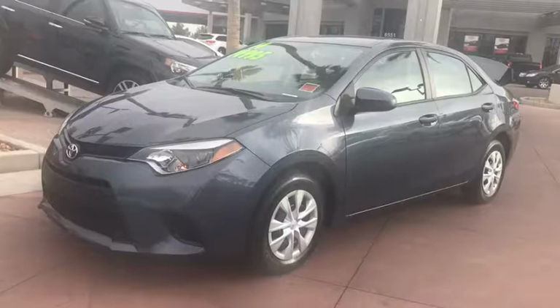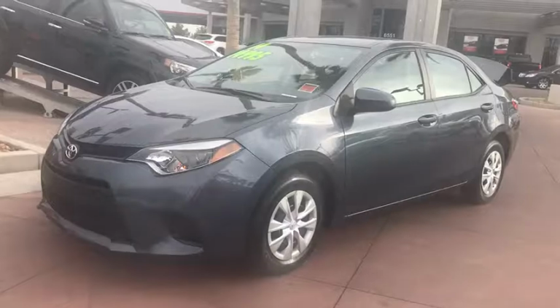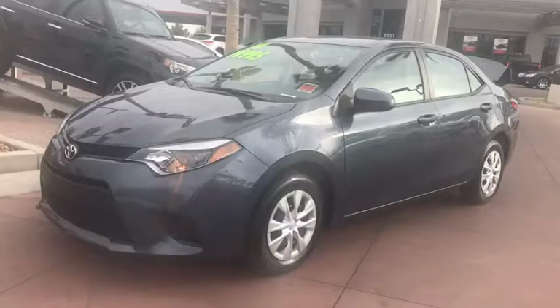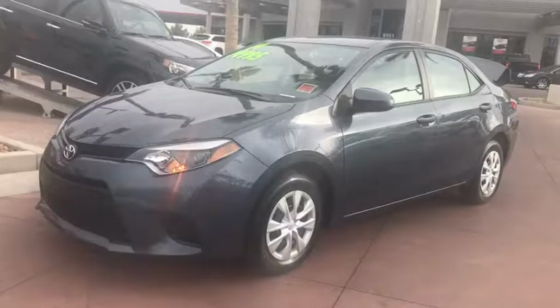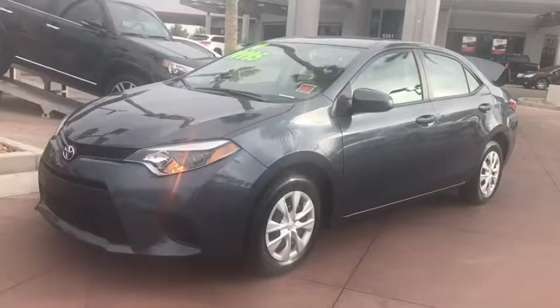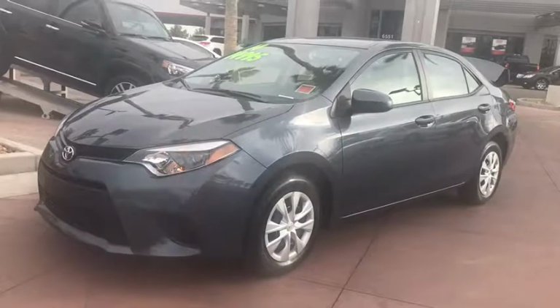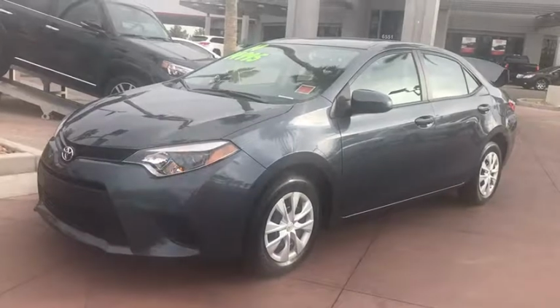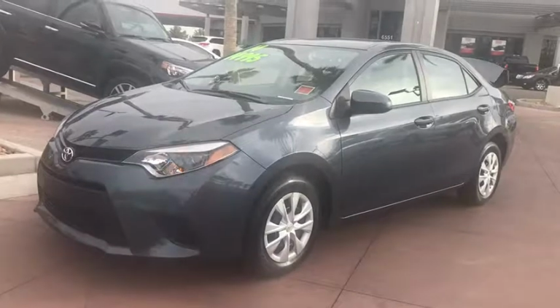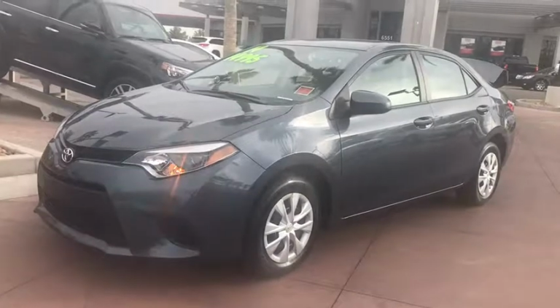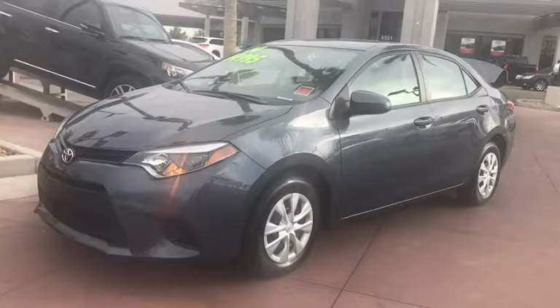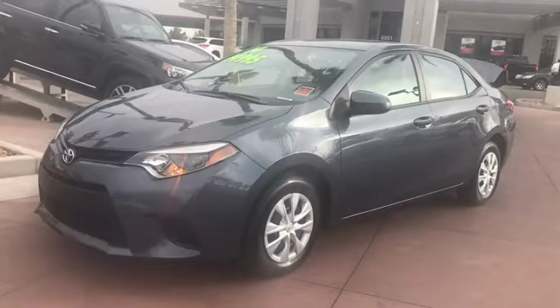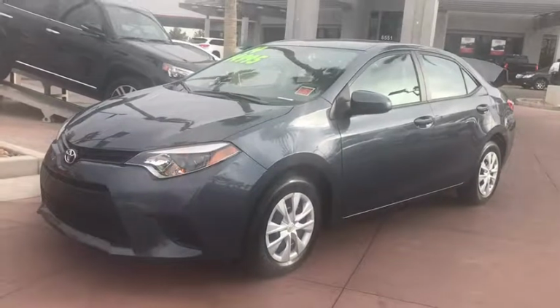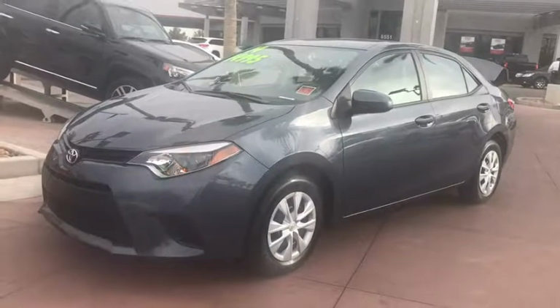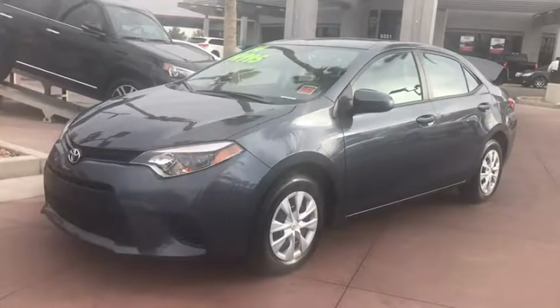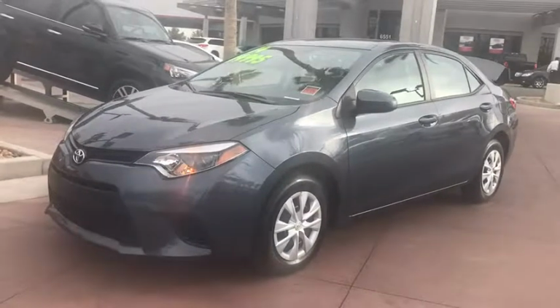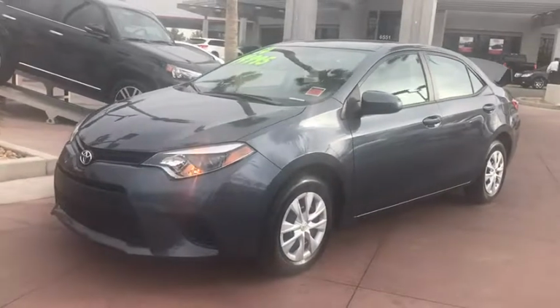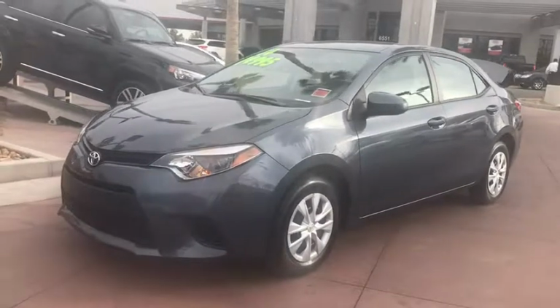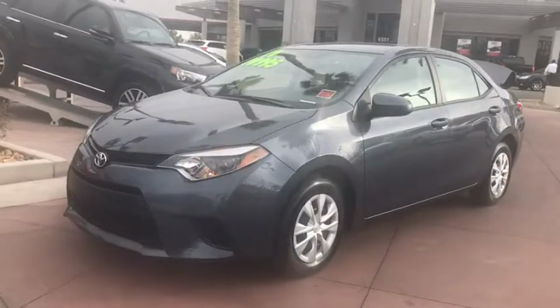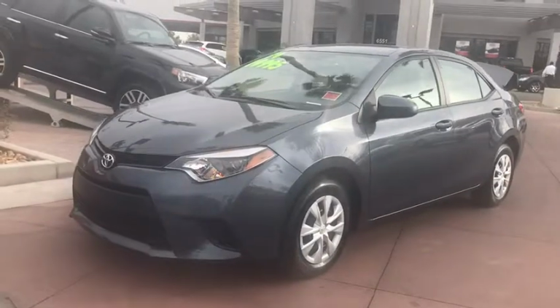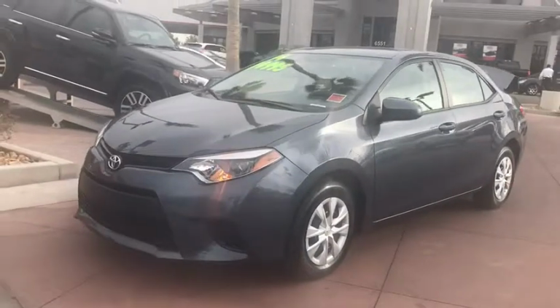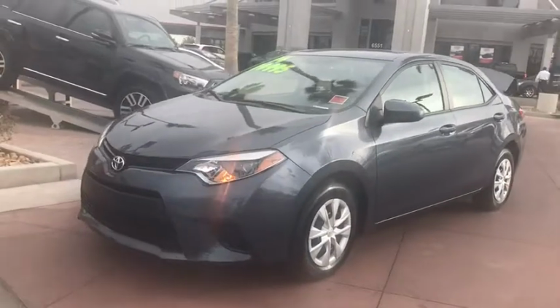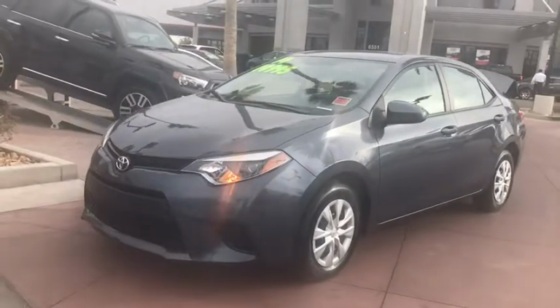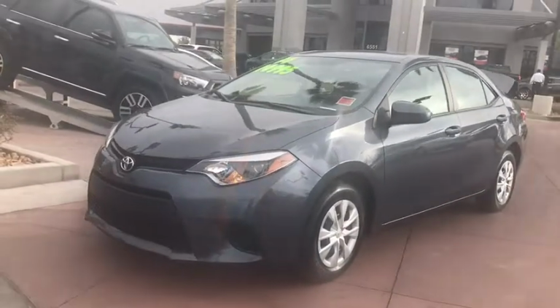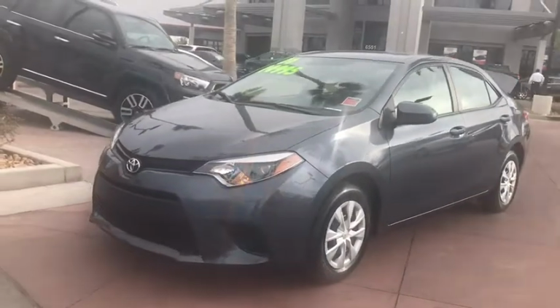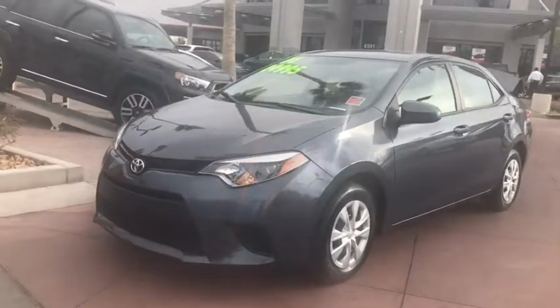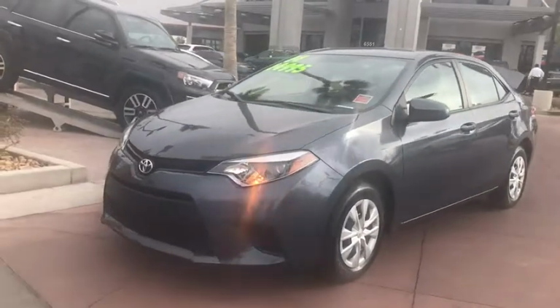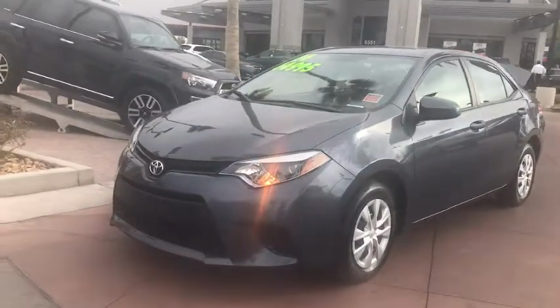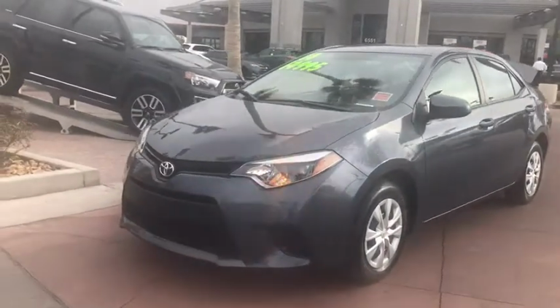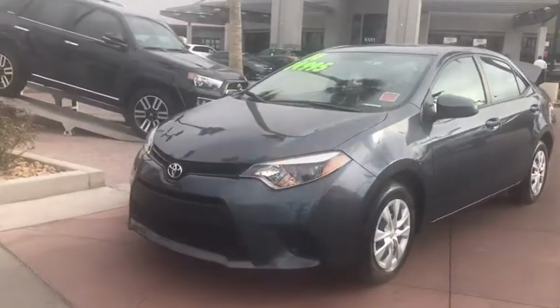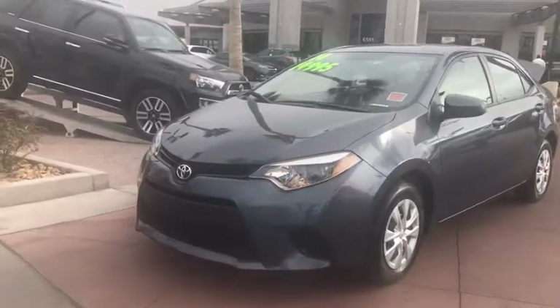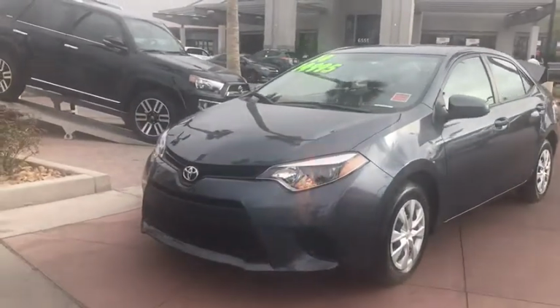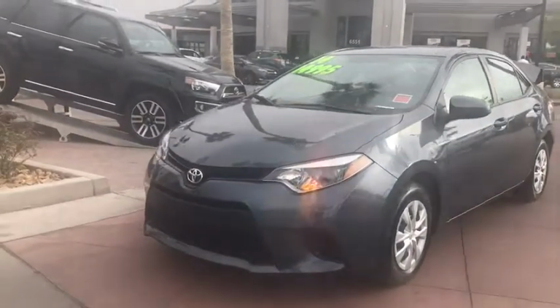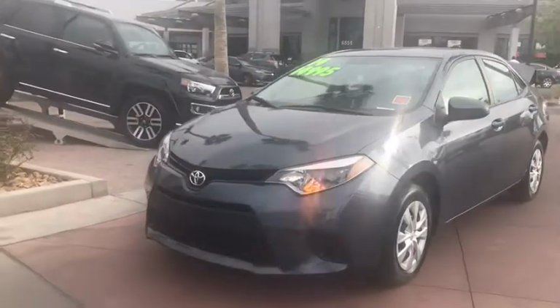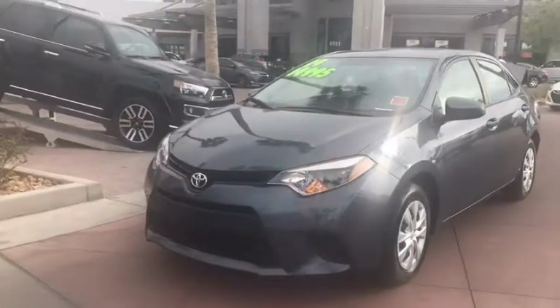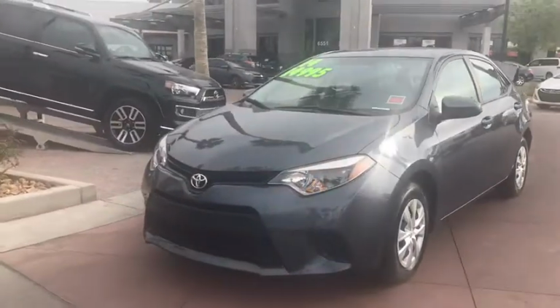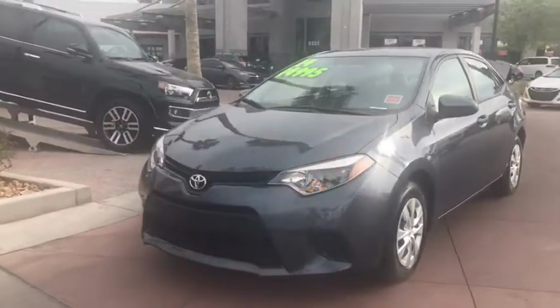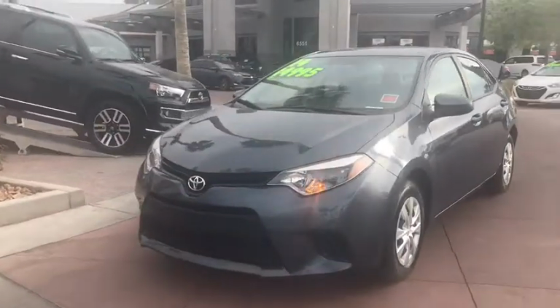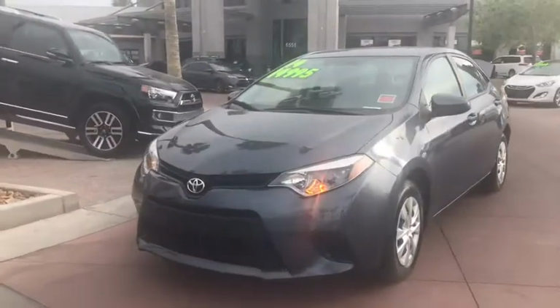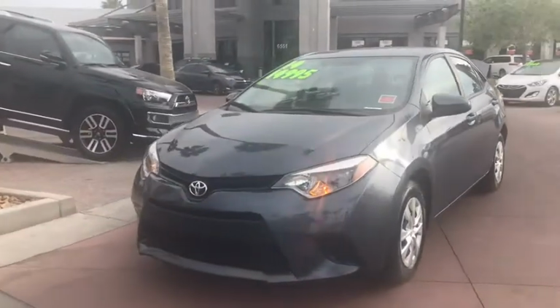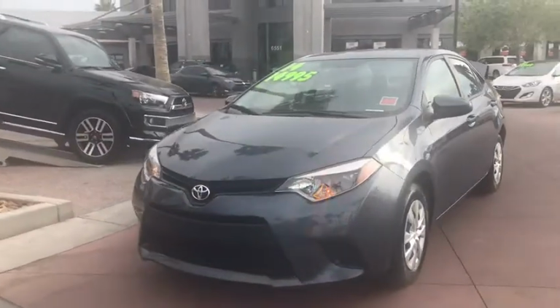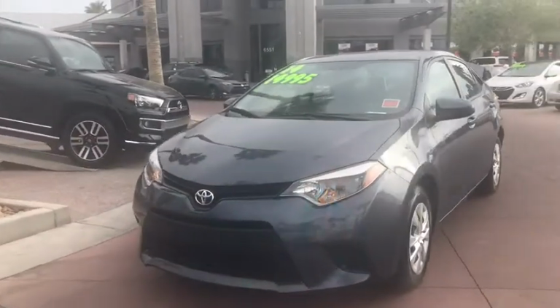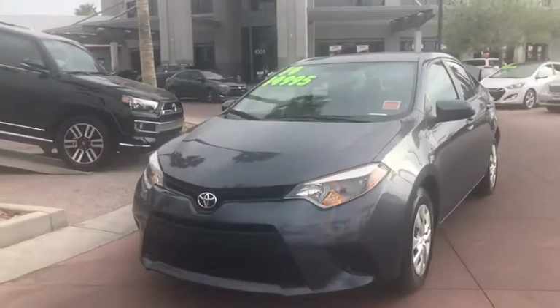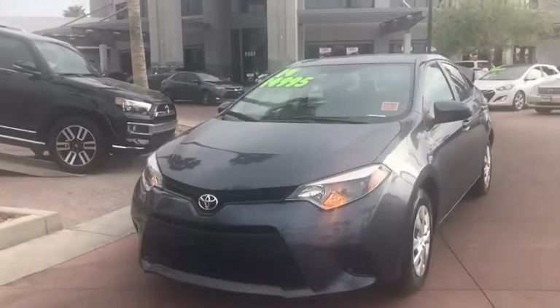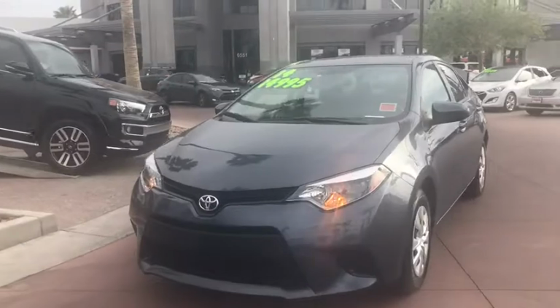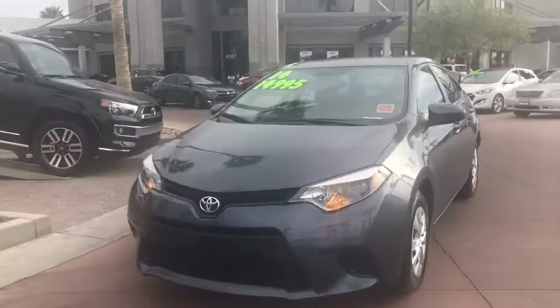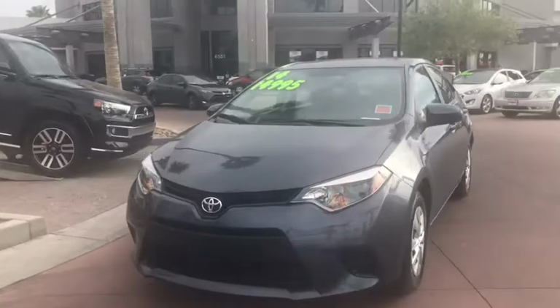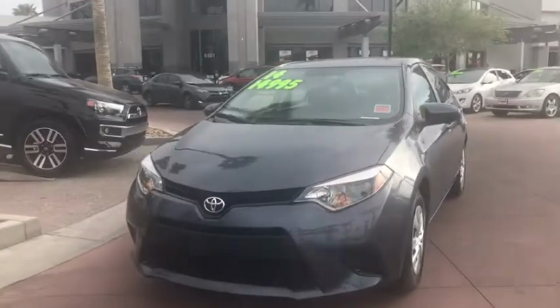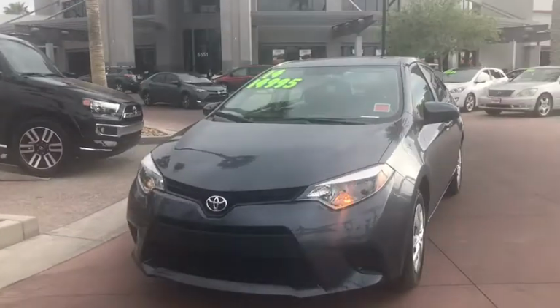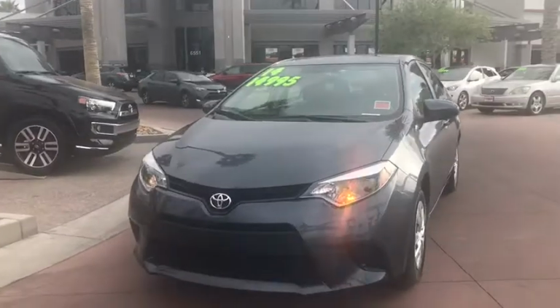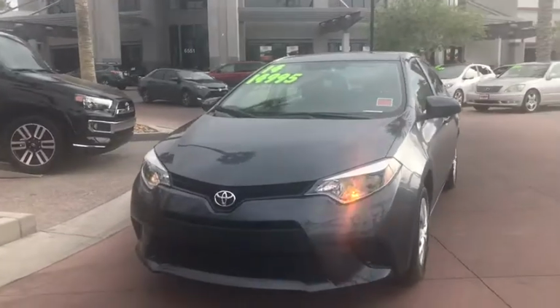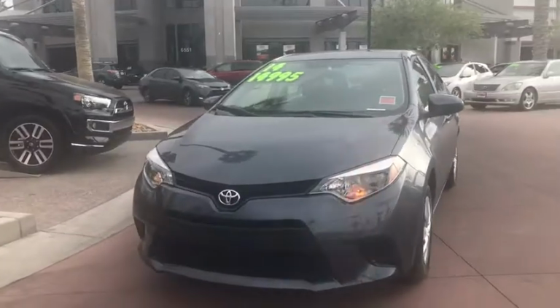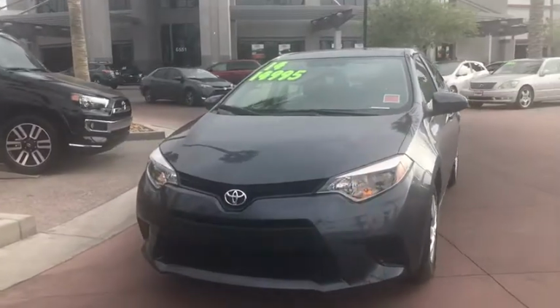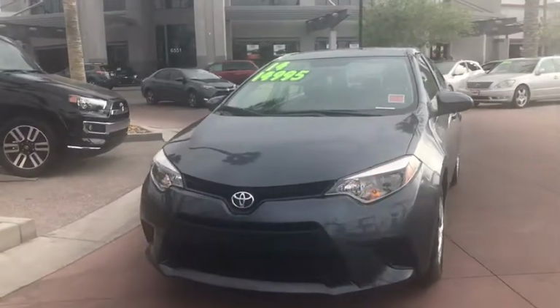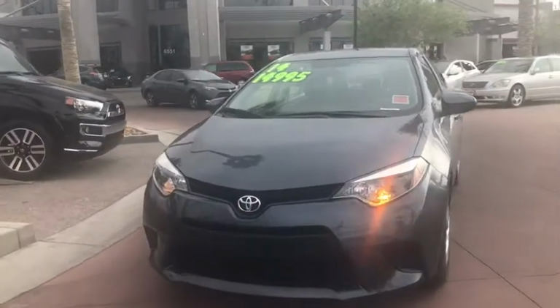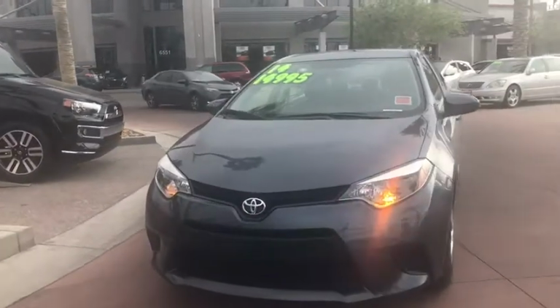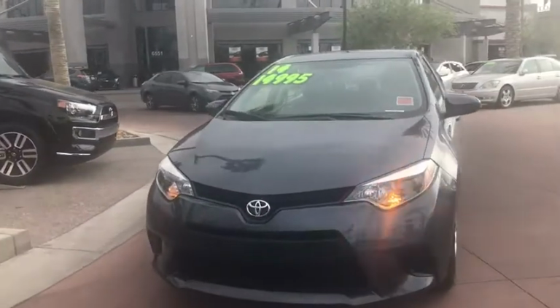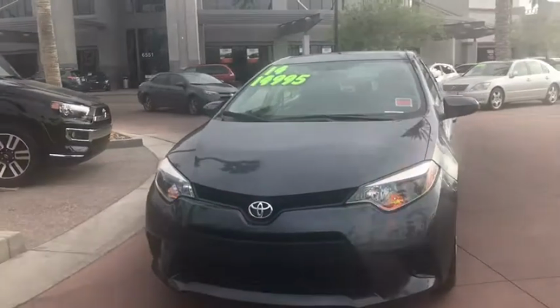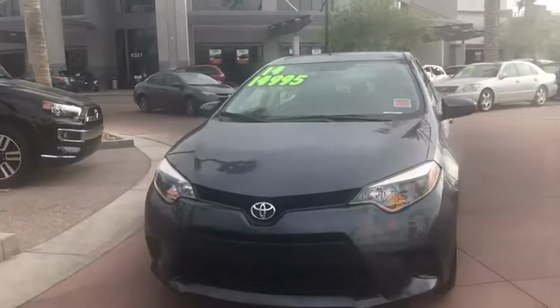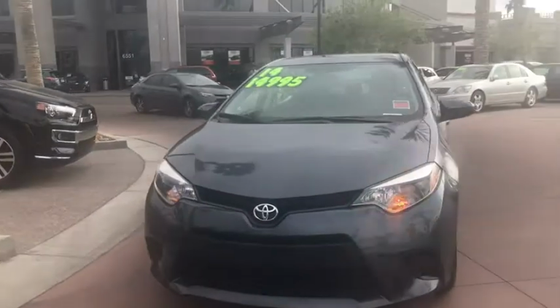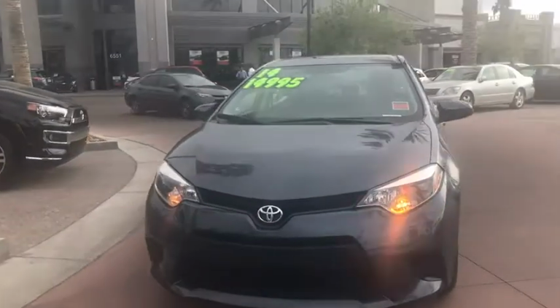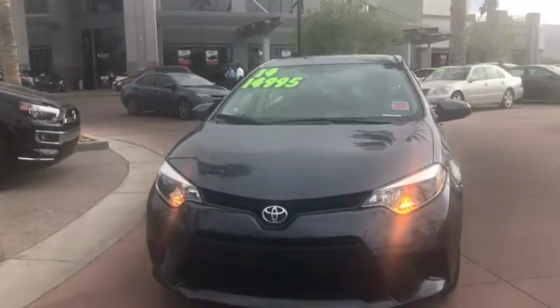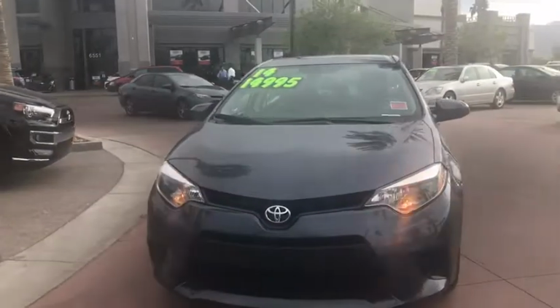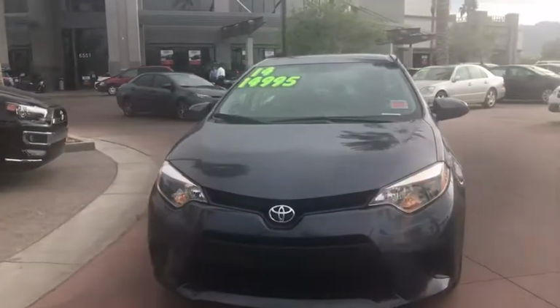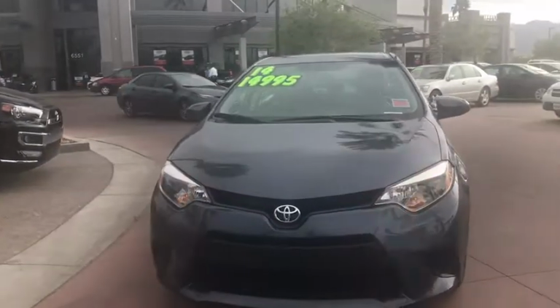The 2014 Toyota Corolla. The Corolla is still a great option for those who want dependability, comfort, and value.